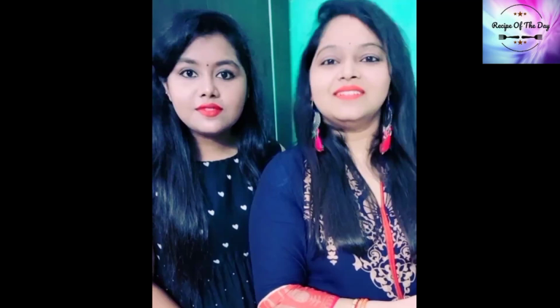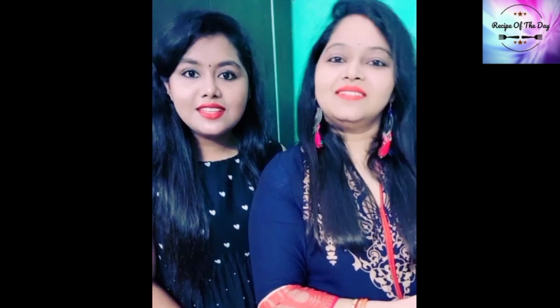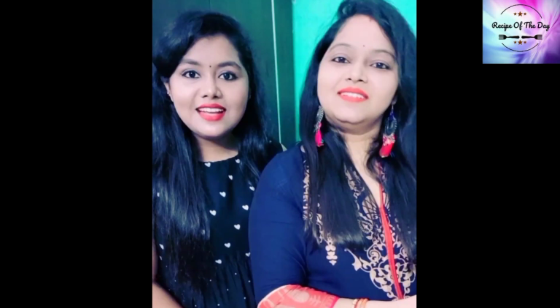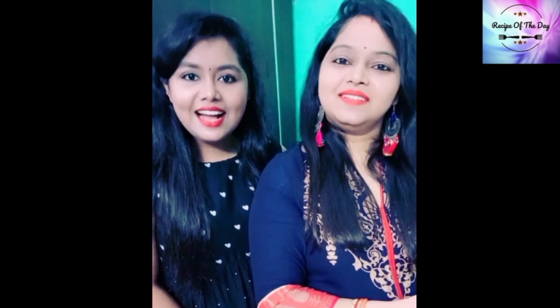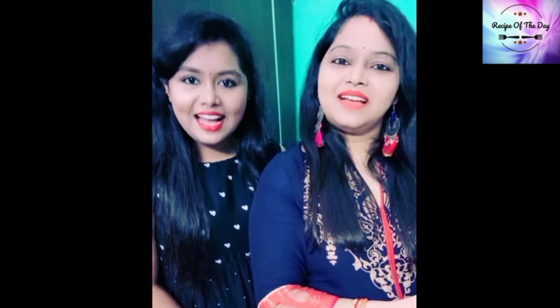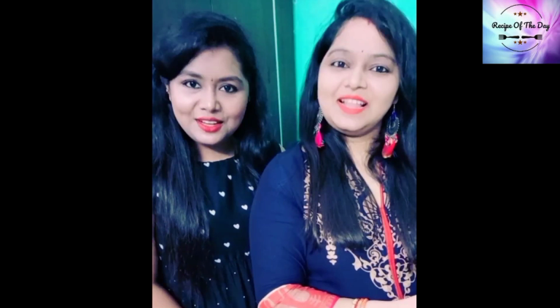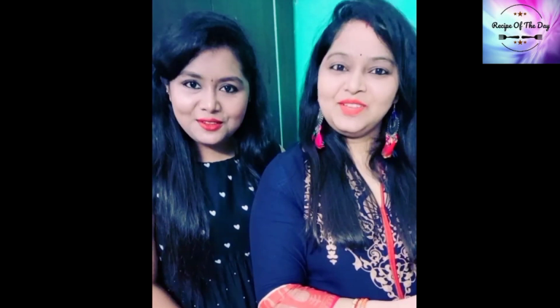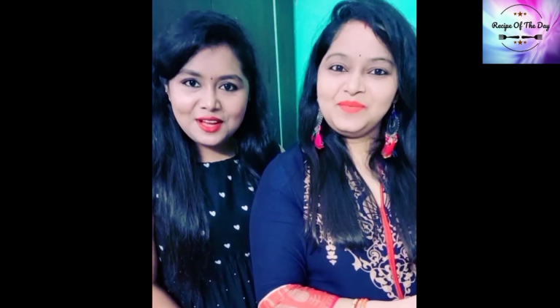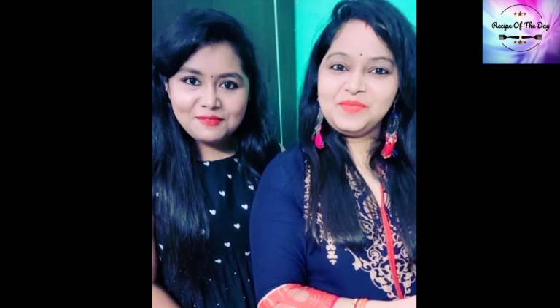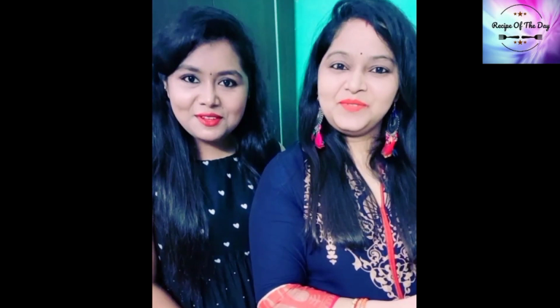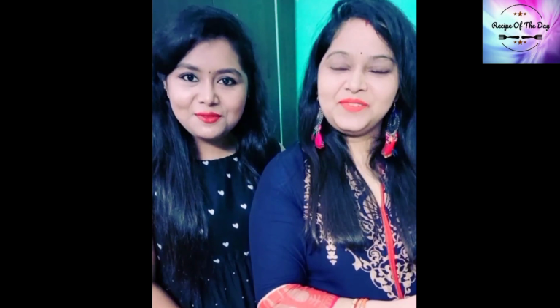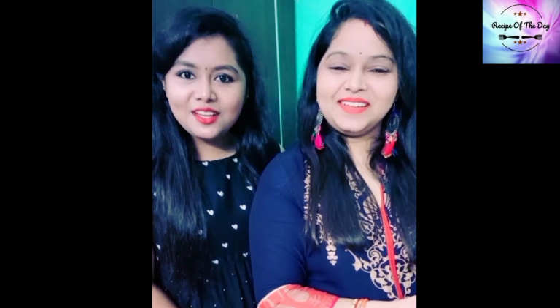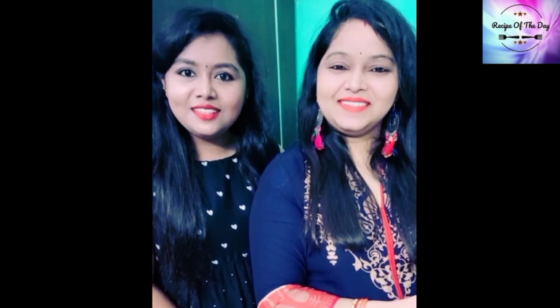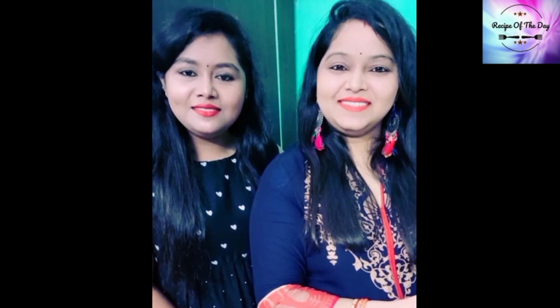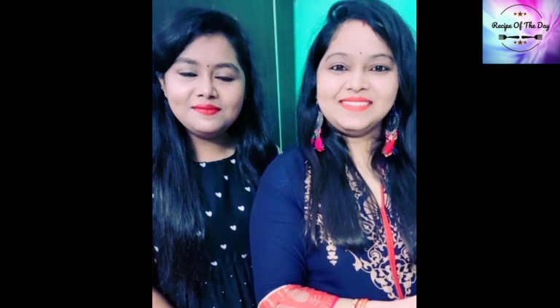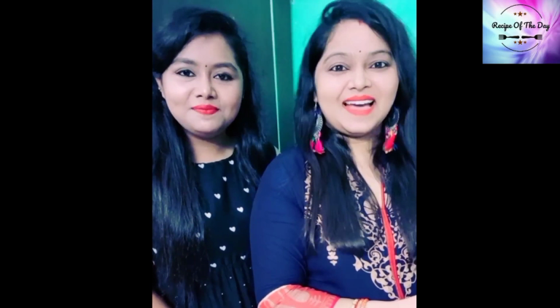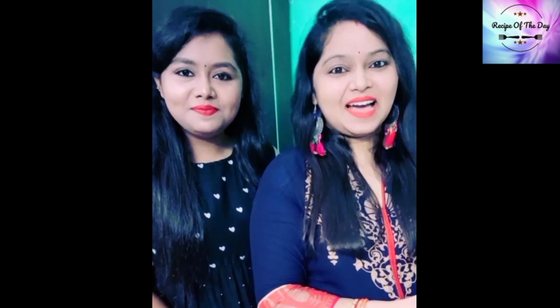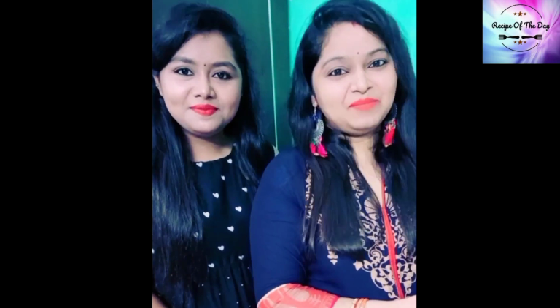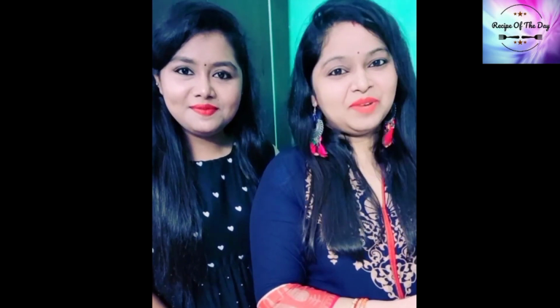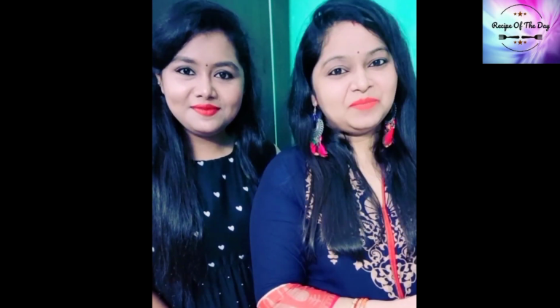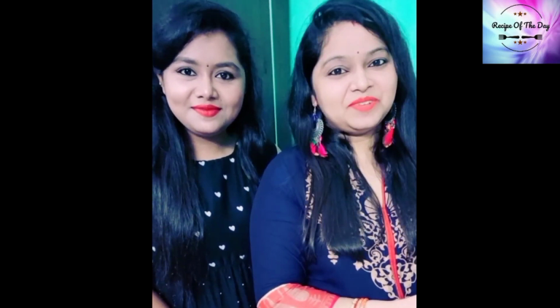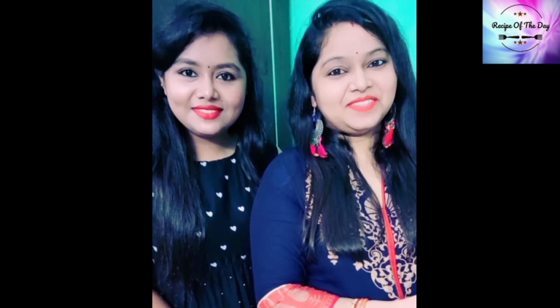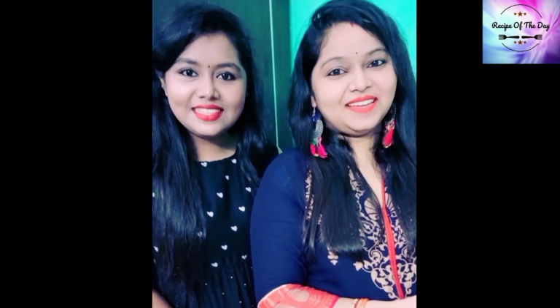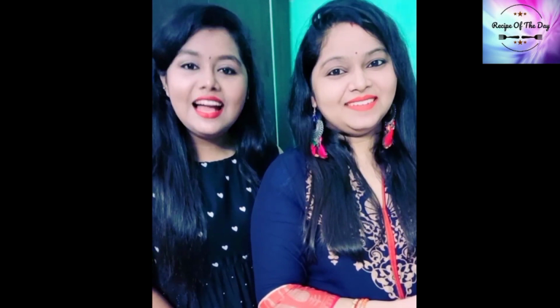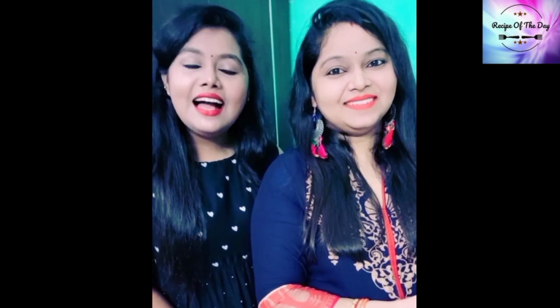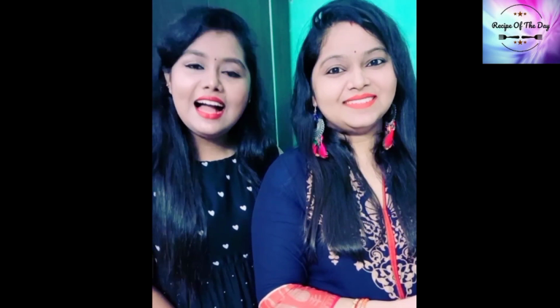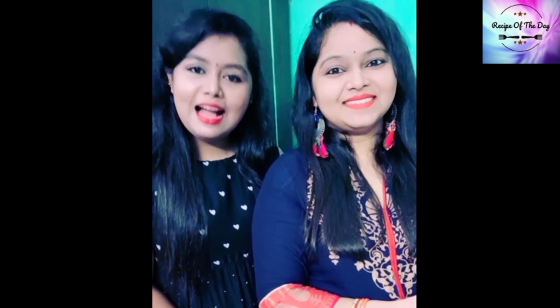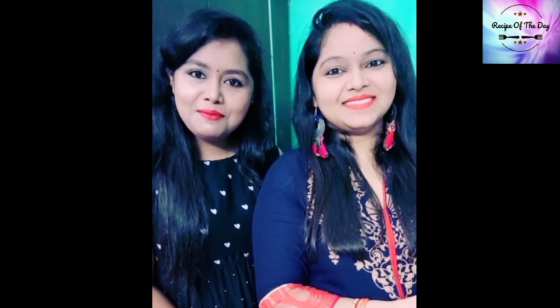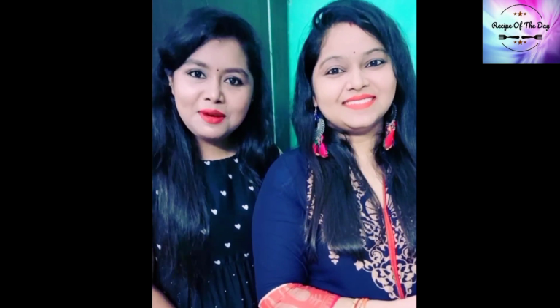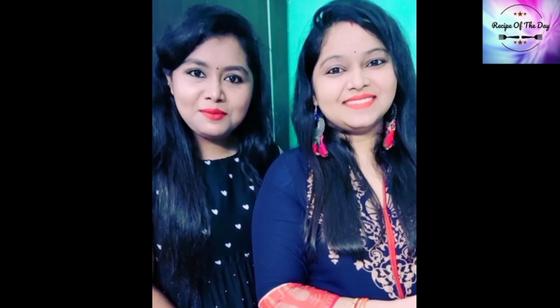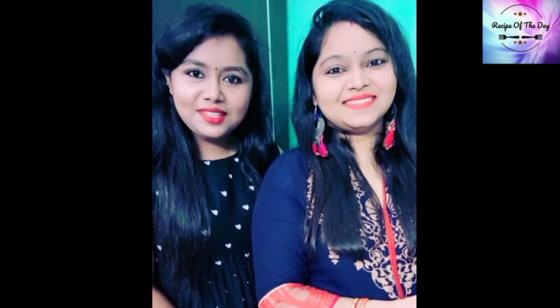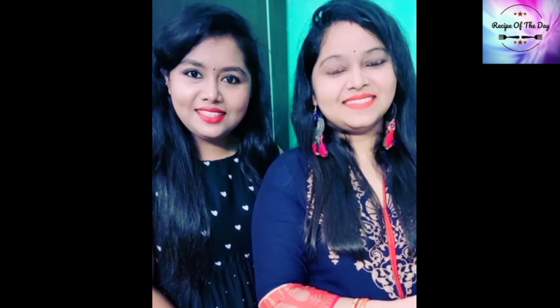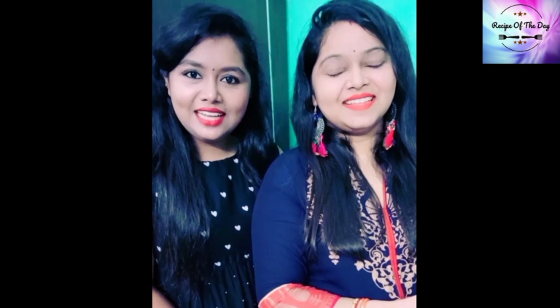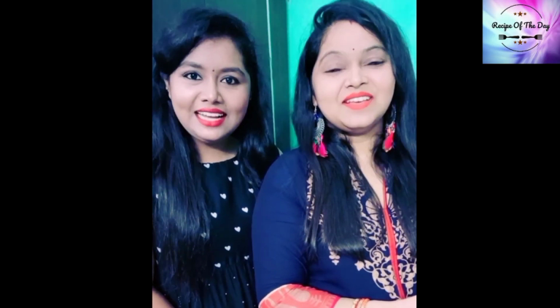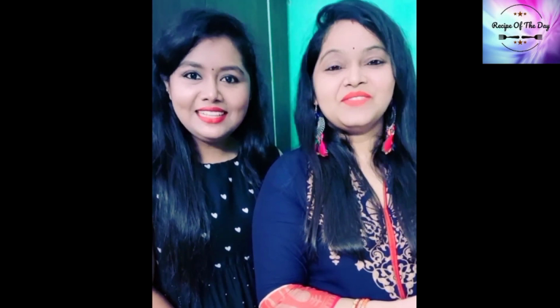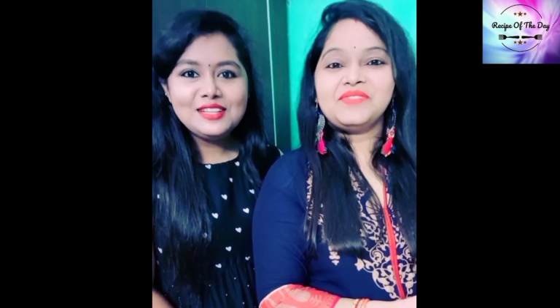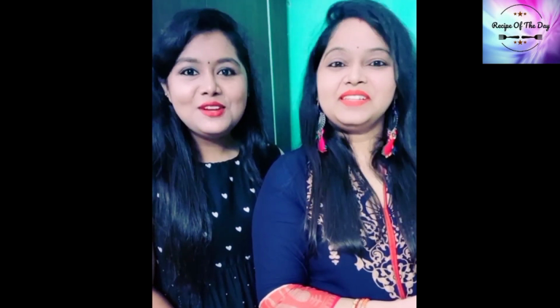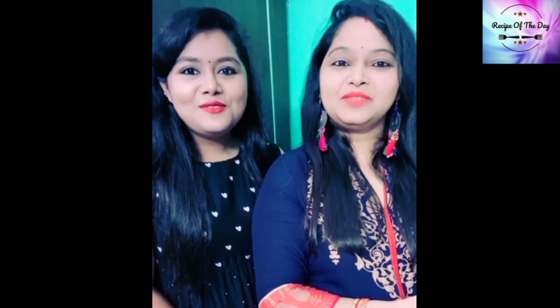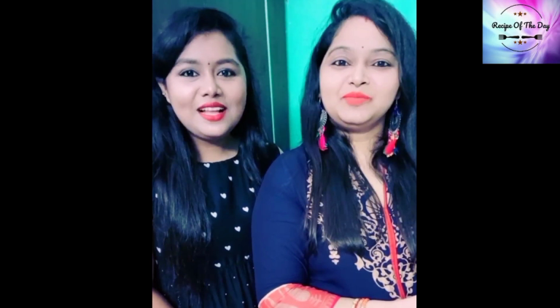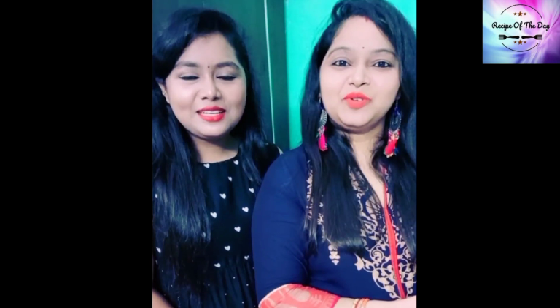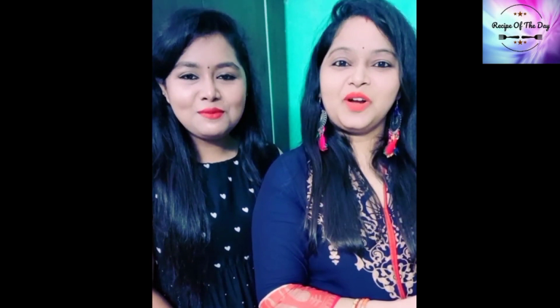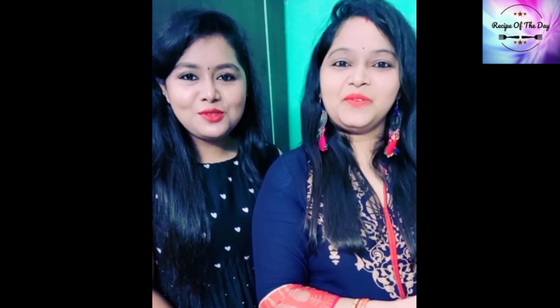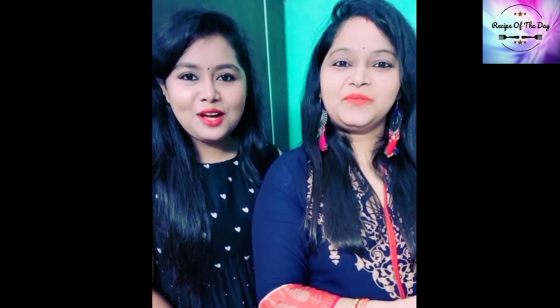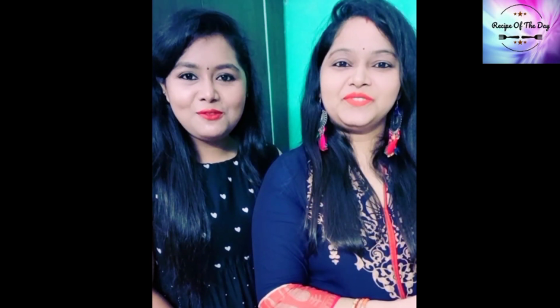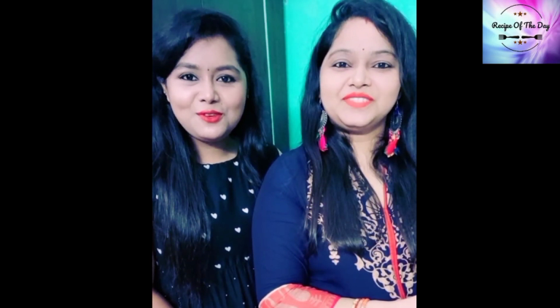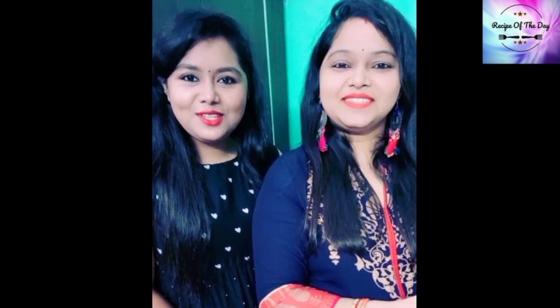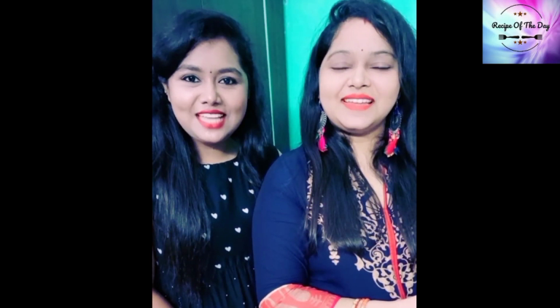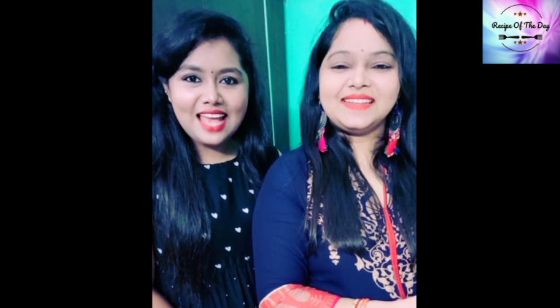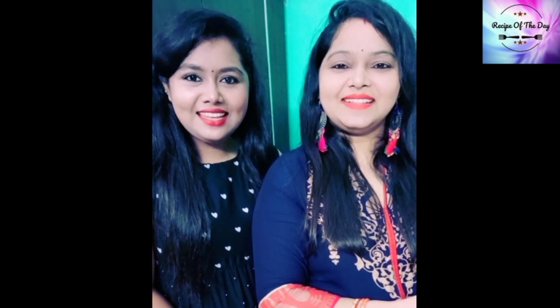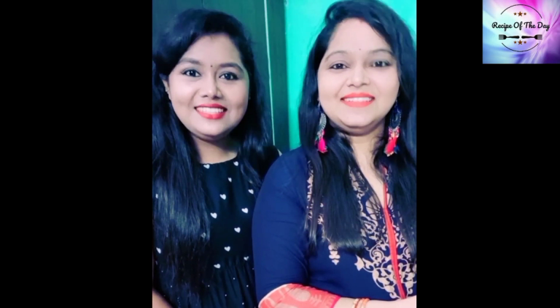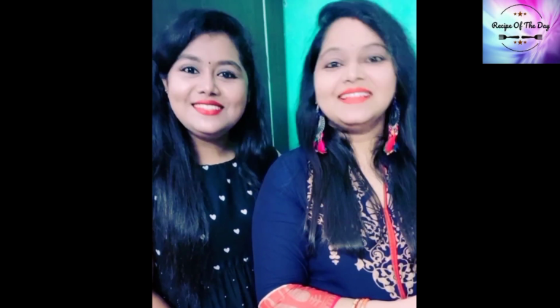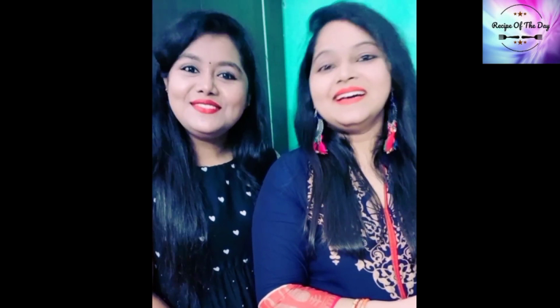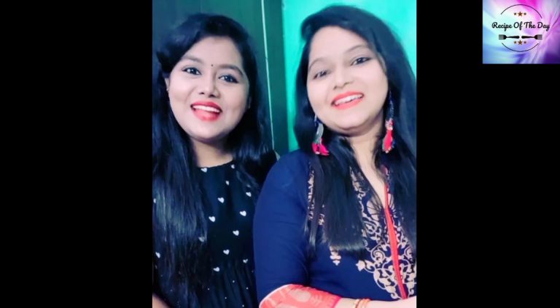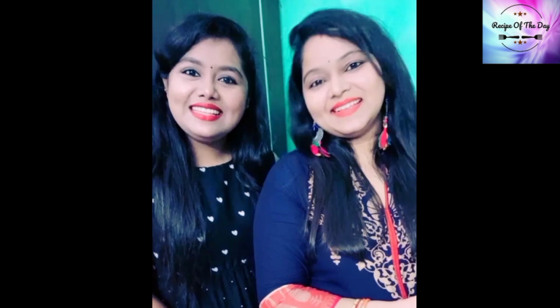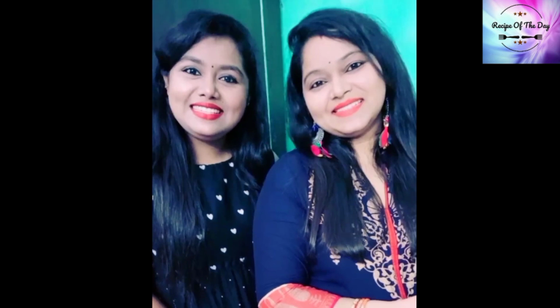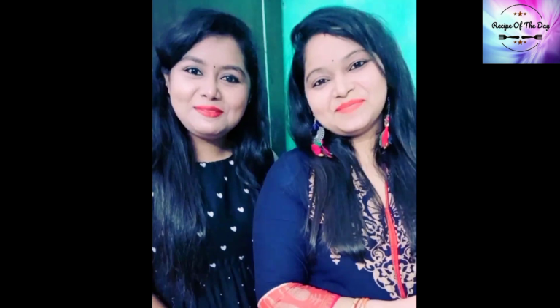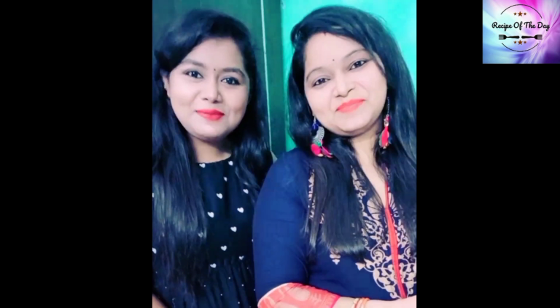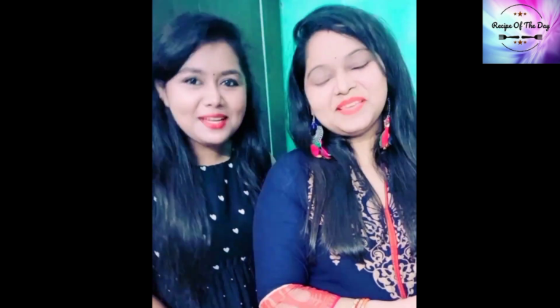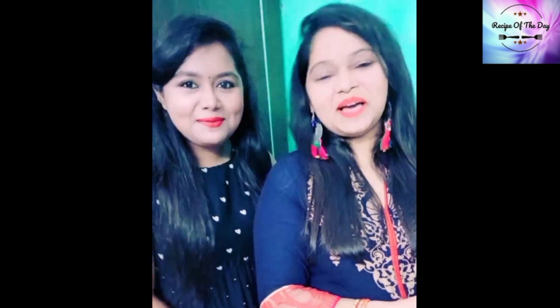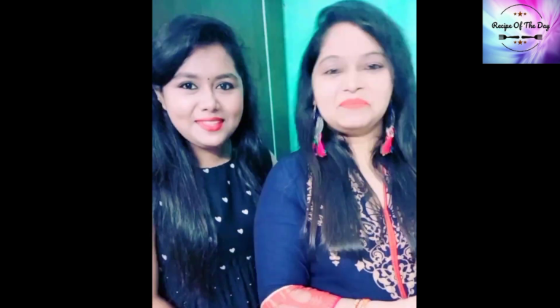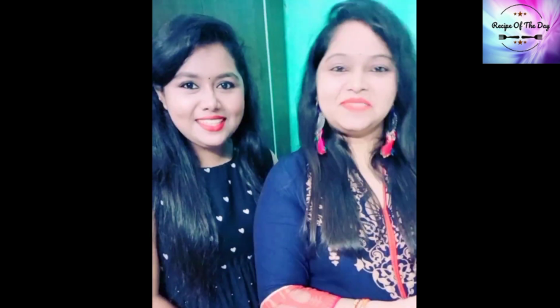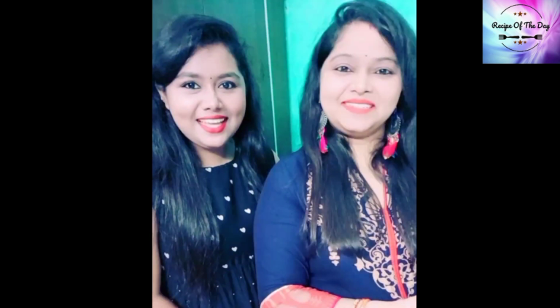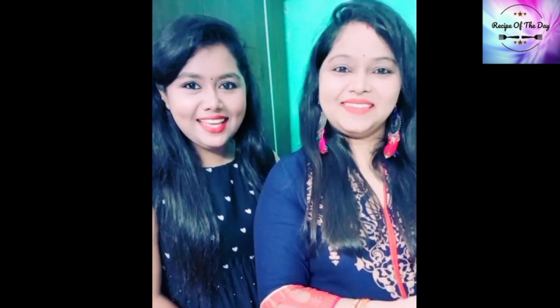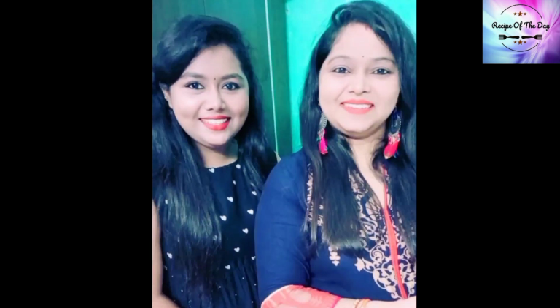Hello everyone! I am Namrata. I am Amrita. Welcome to our food channel, Recipe of the Day.